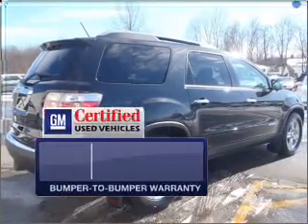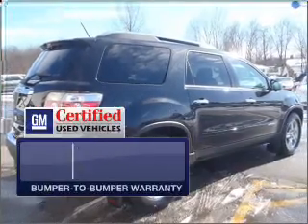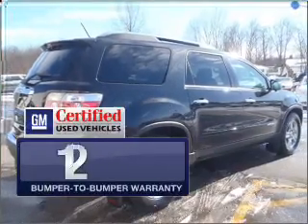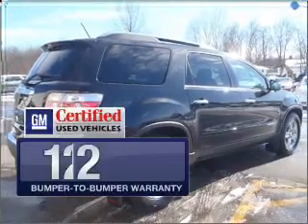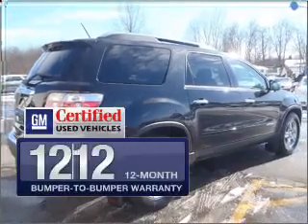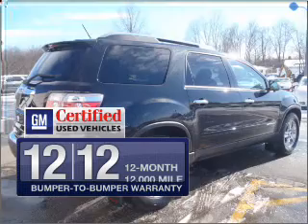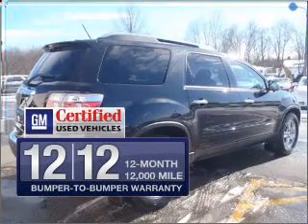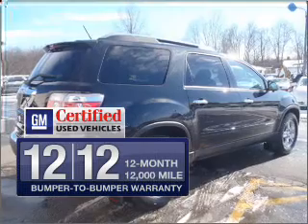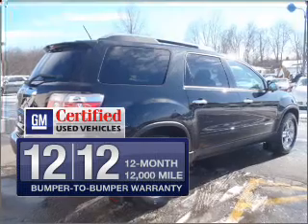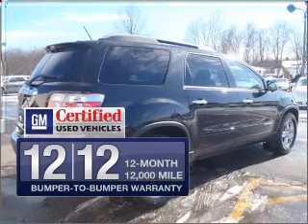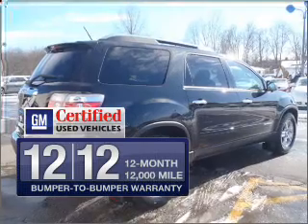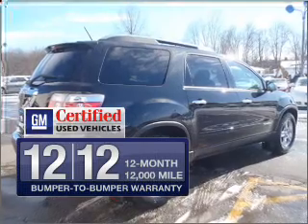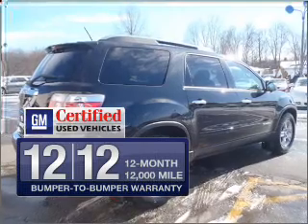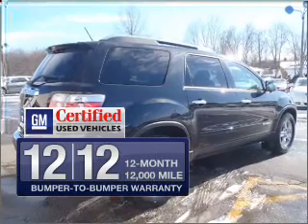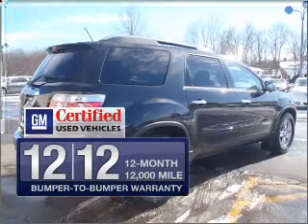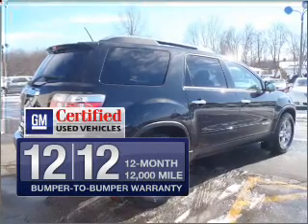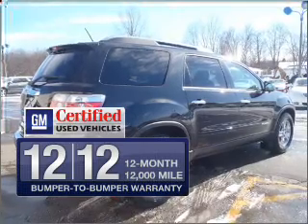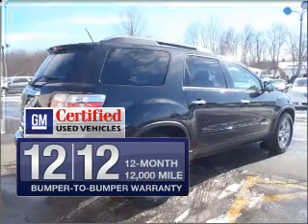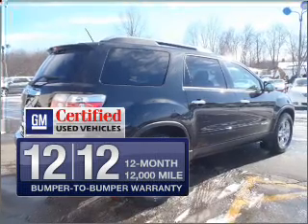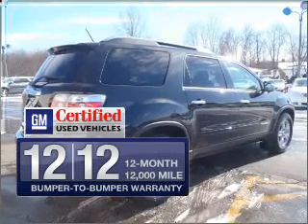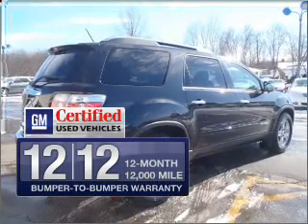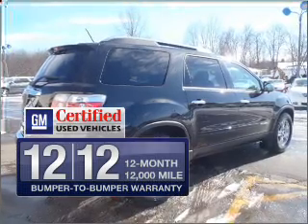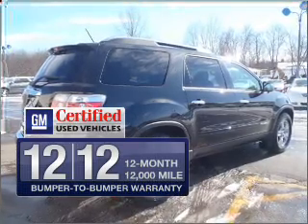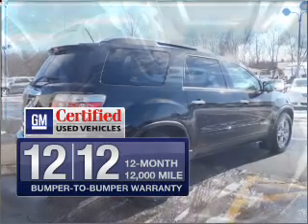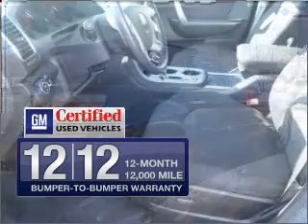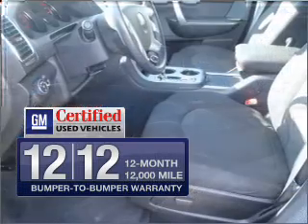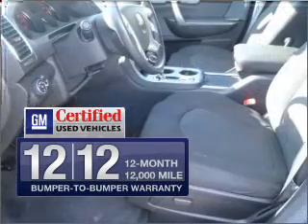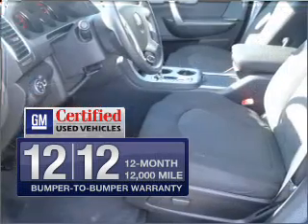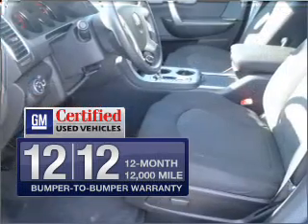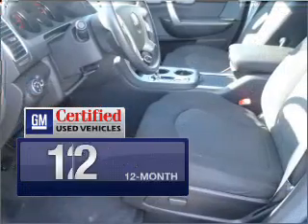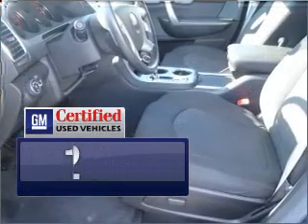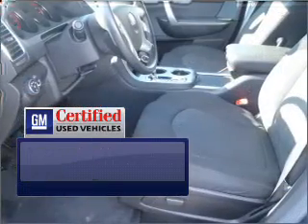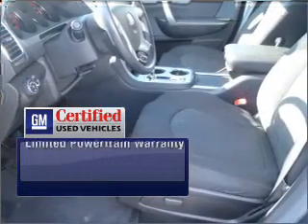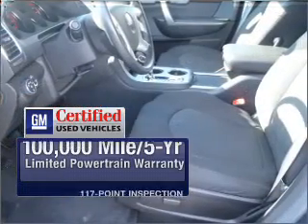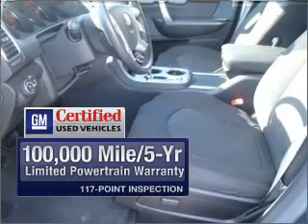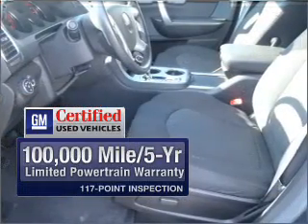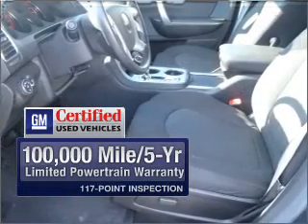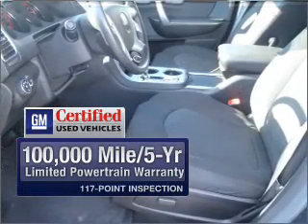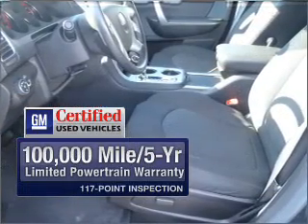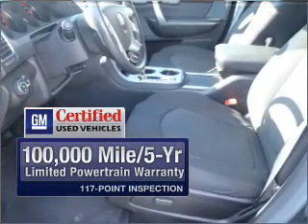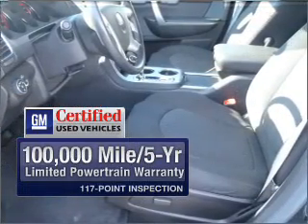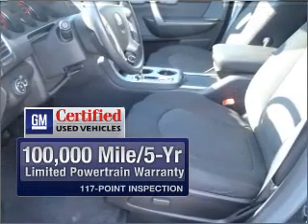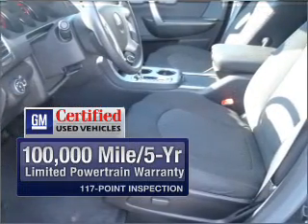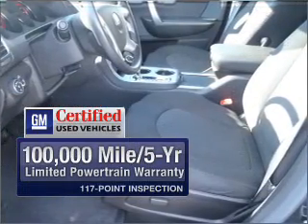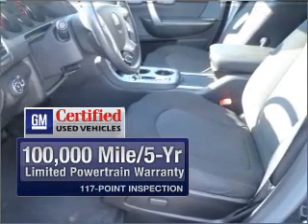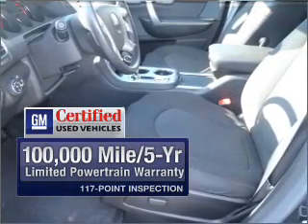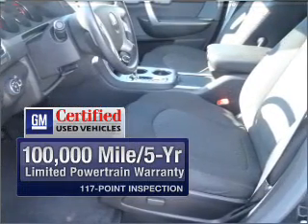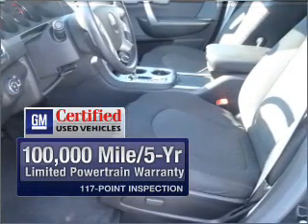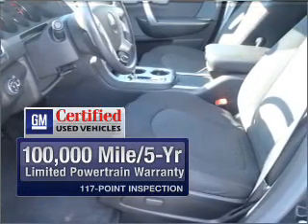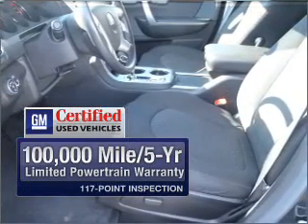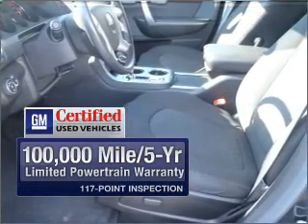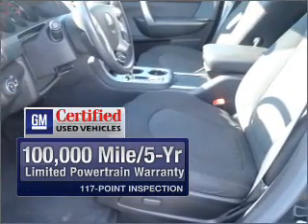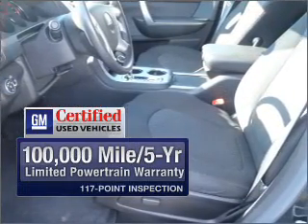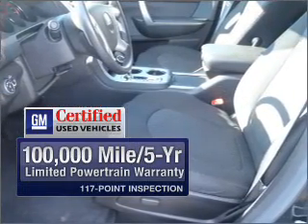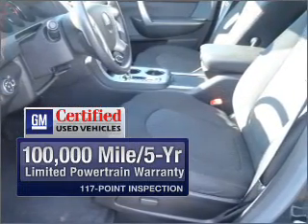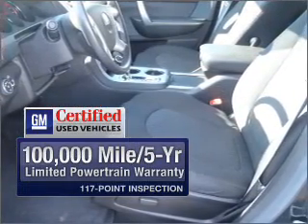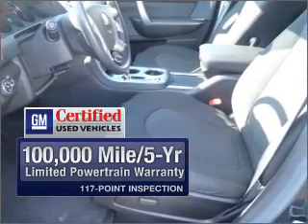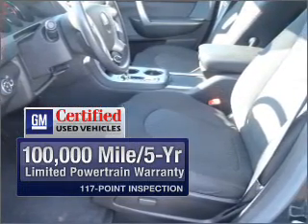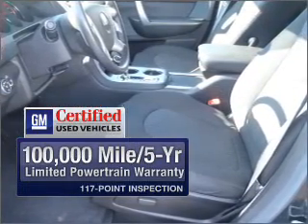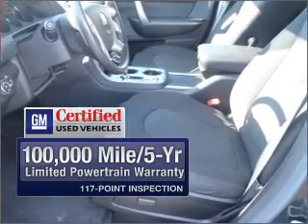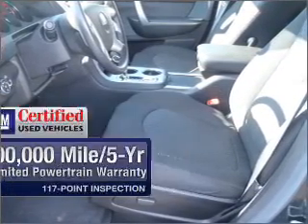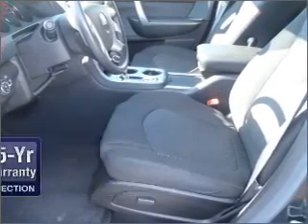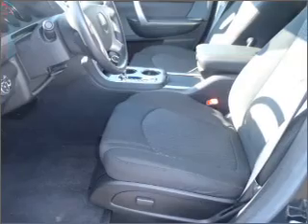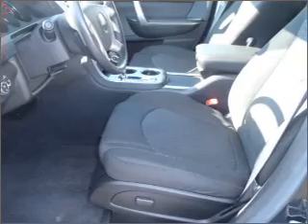With GM Certified, you get a 12-month, 12,000-mile bumper-to-bumper warranty as well as a 3-day satisfaction guarantee.